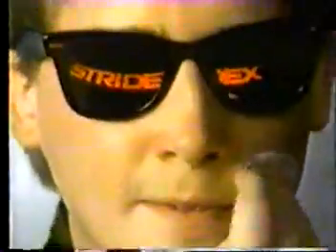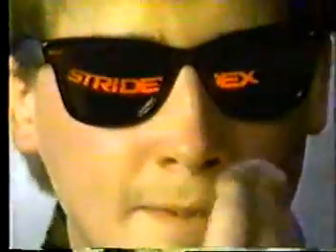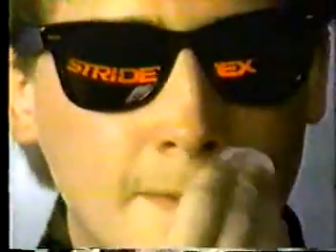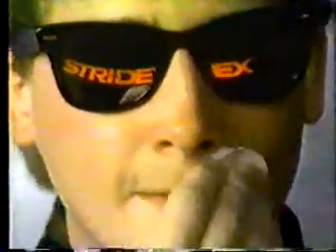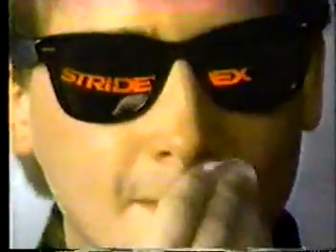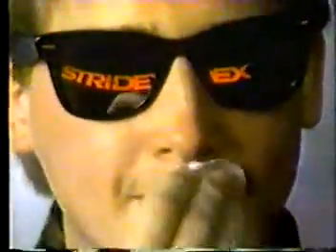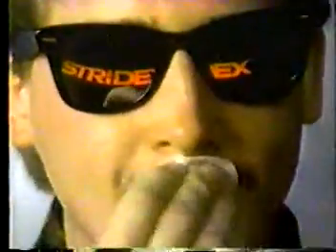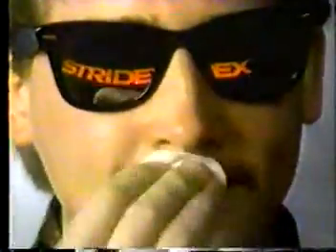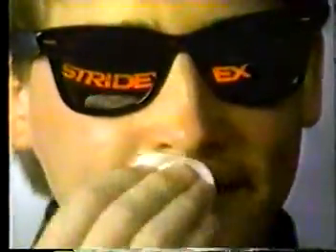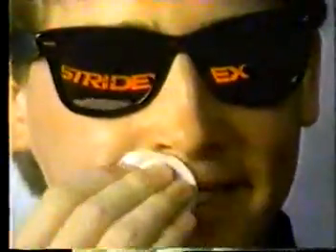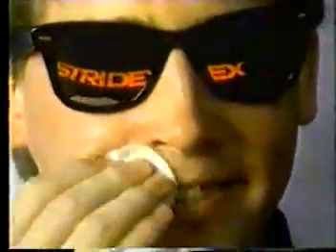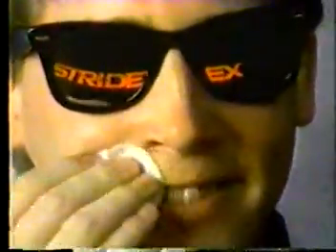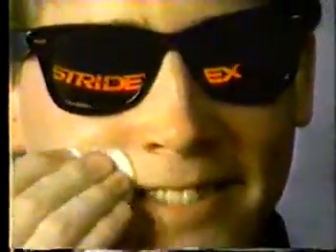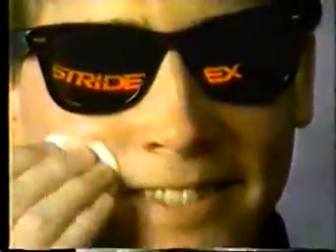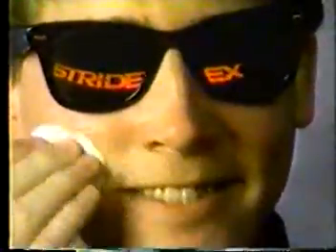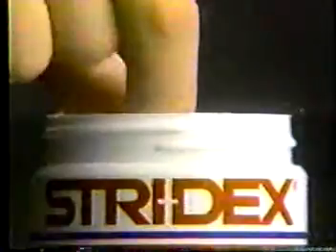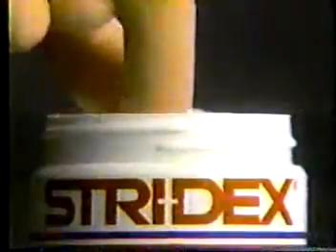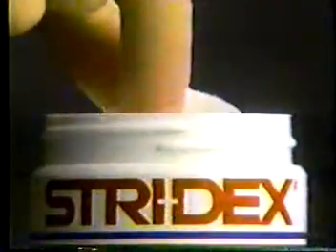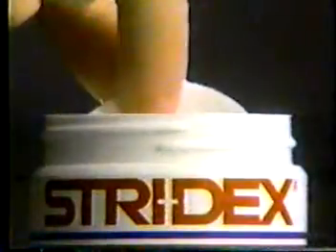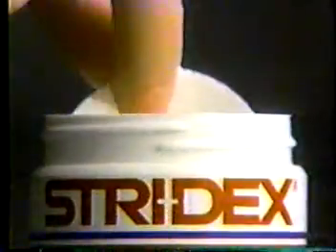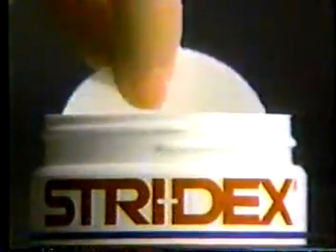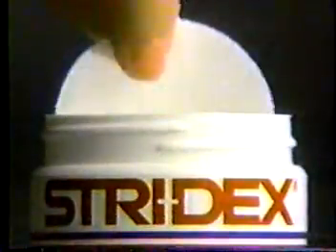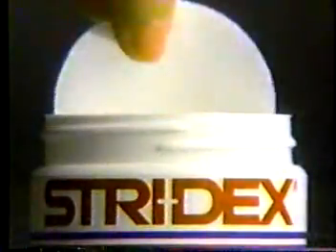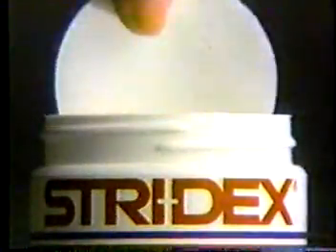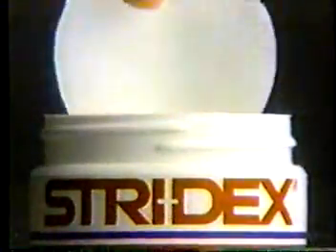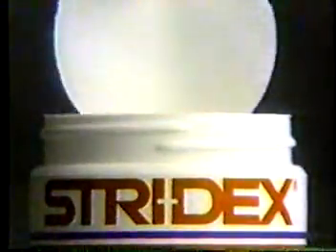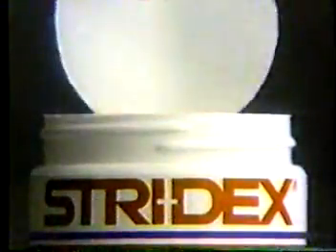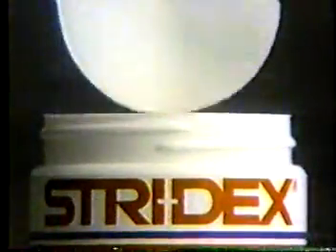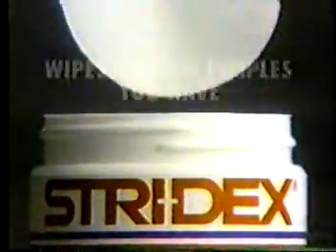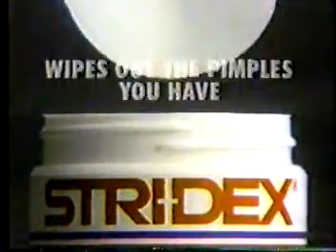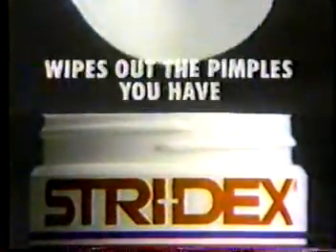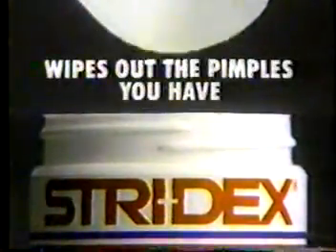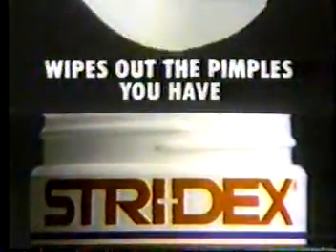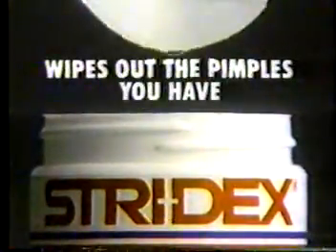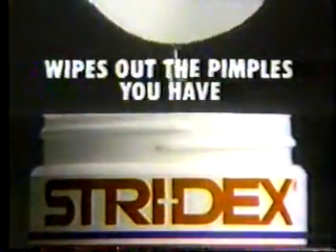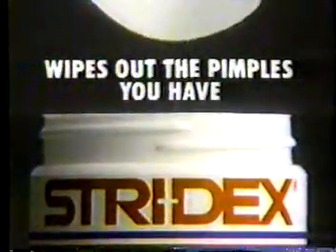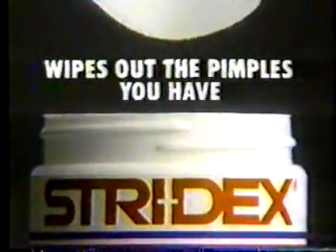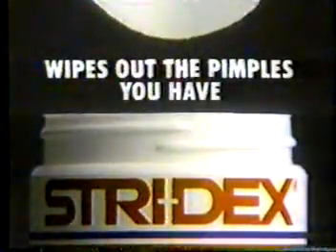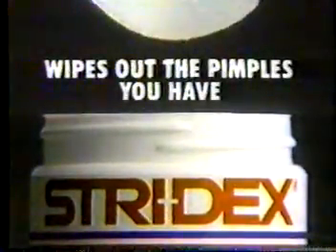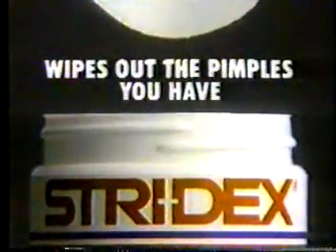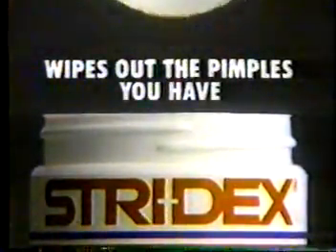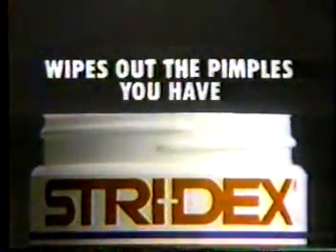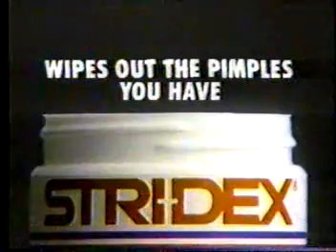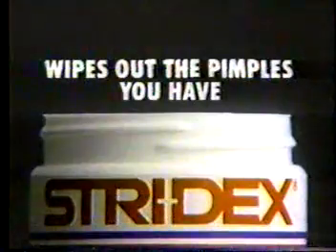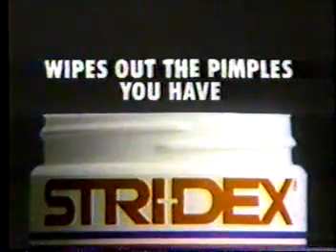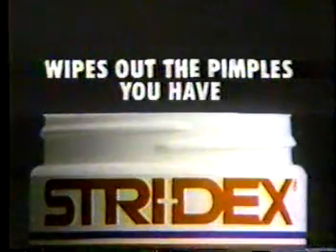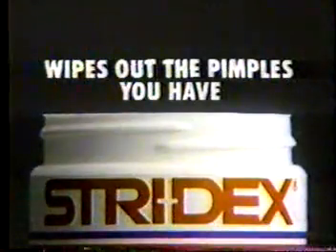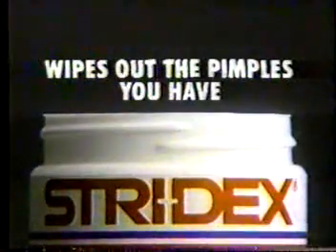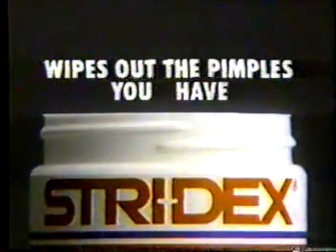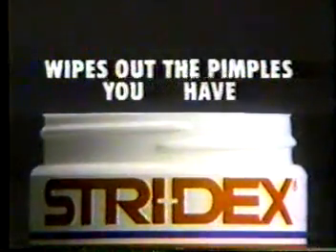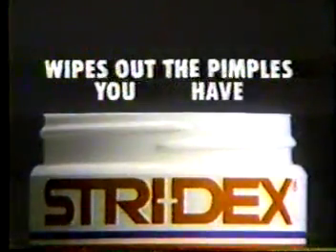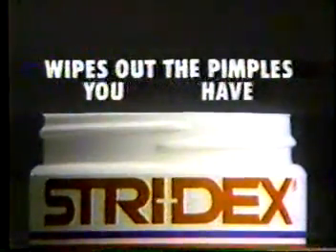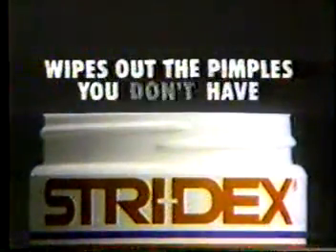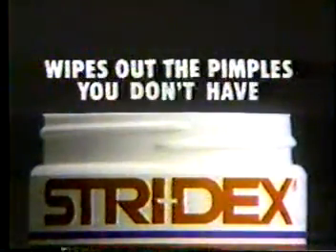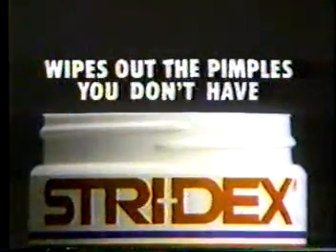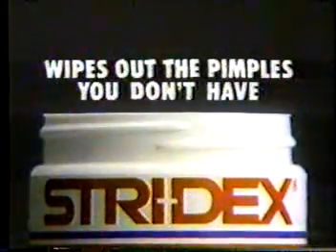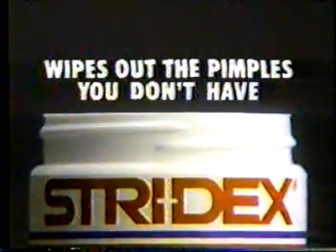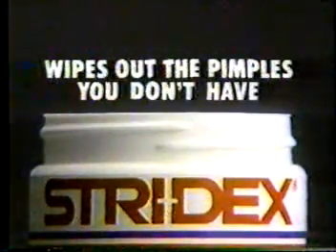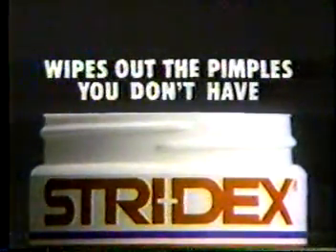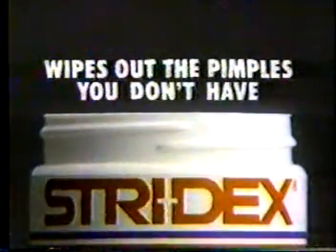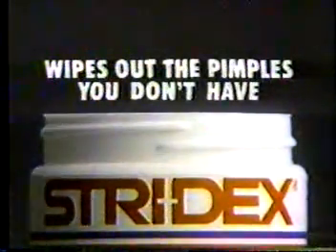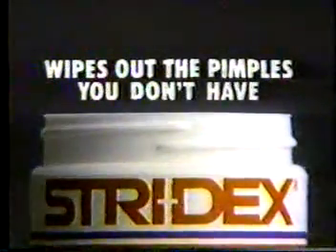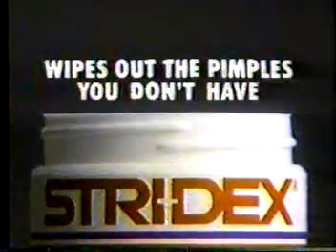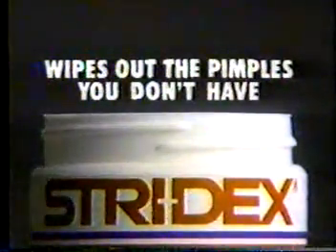Stridex with keratolytic action. It wipes out the pimples you have. It even wipes out the pimples you don't have.